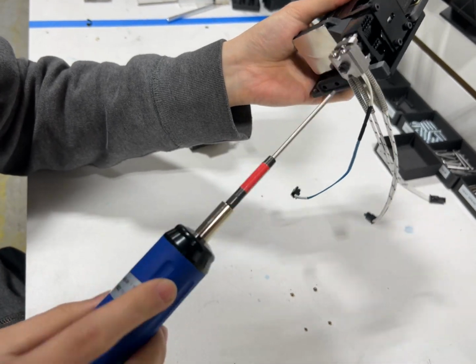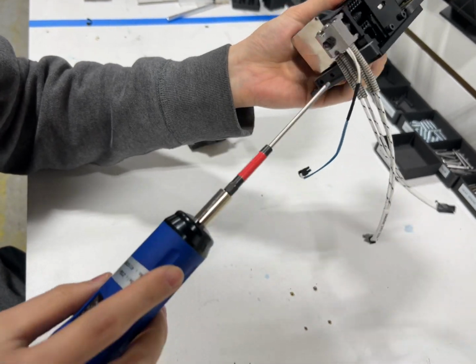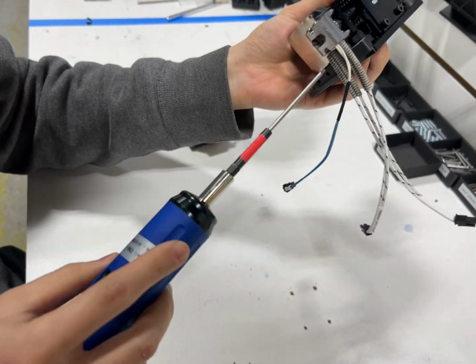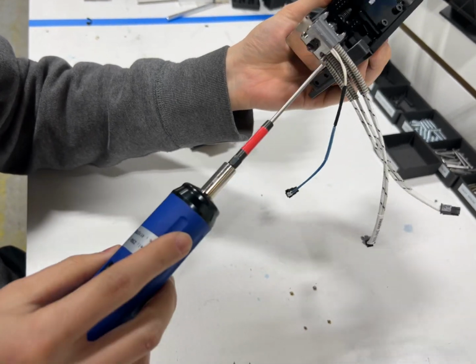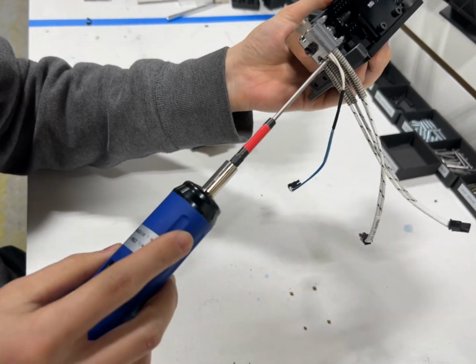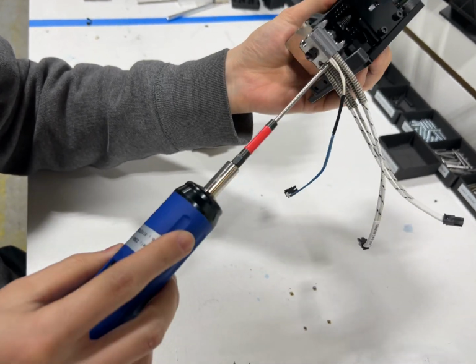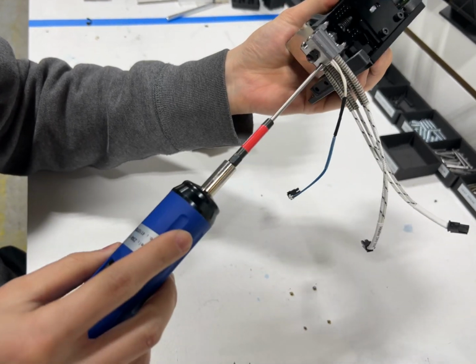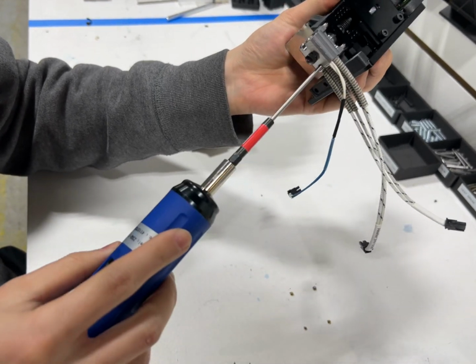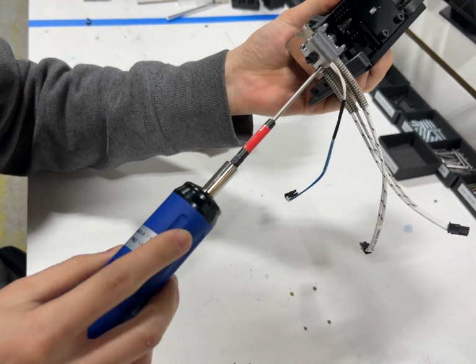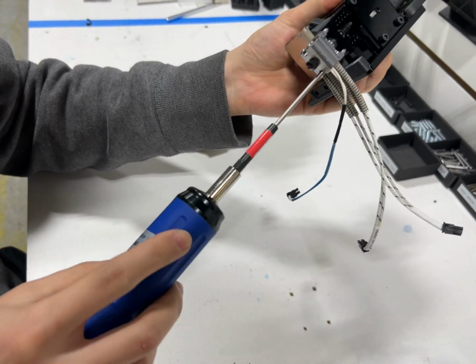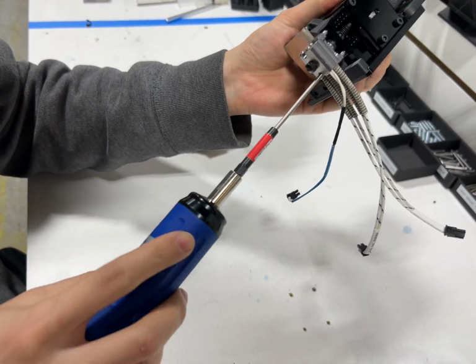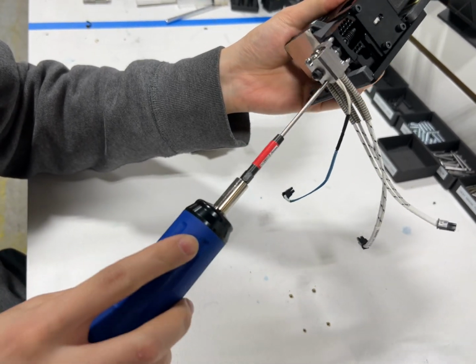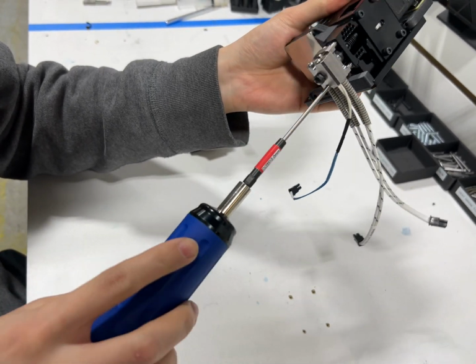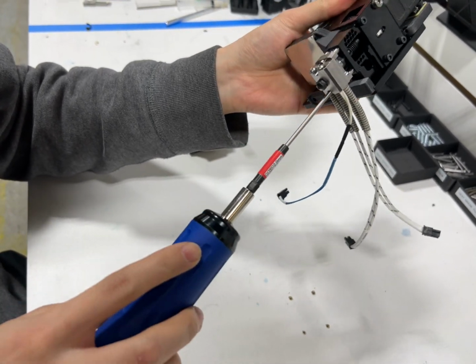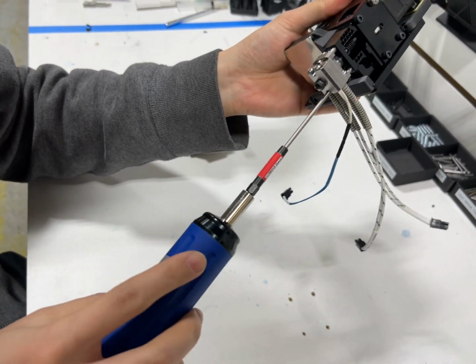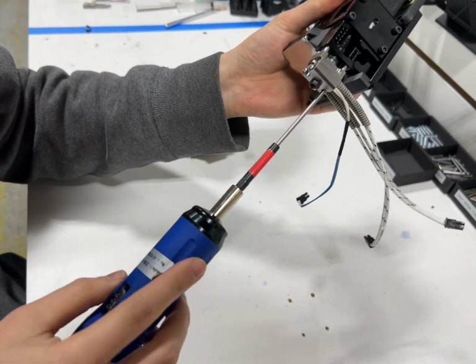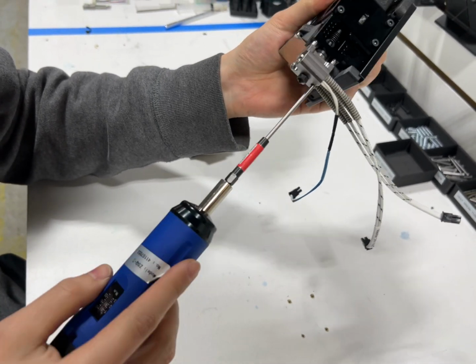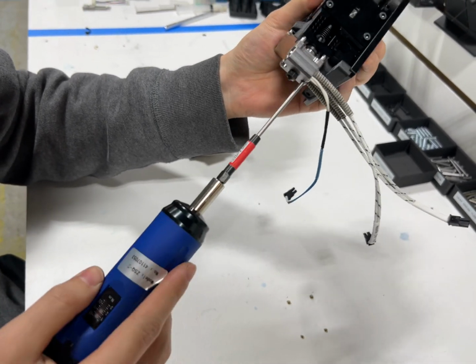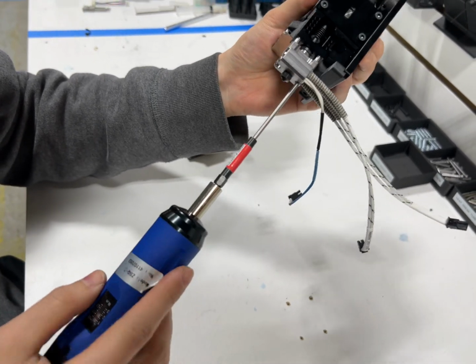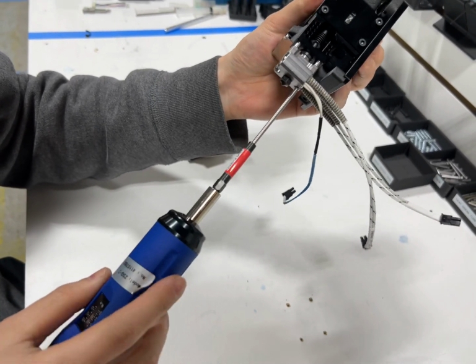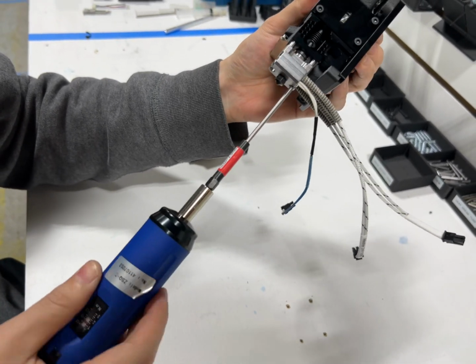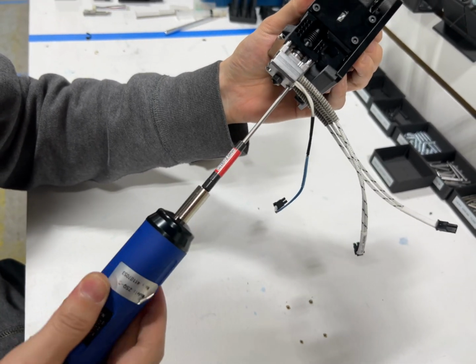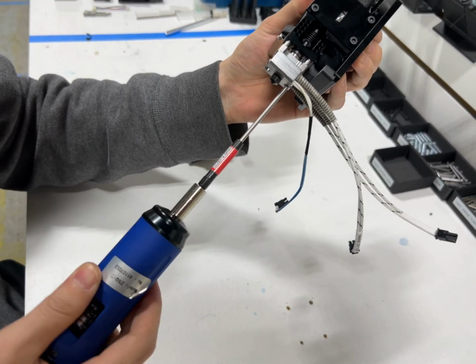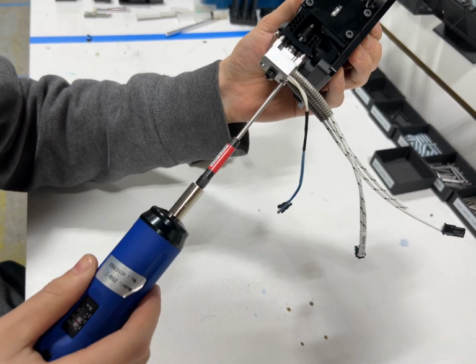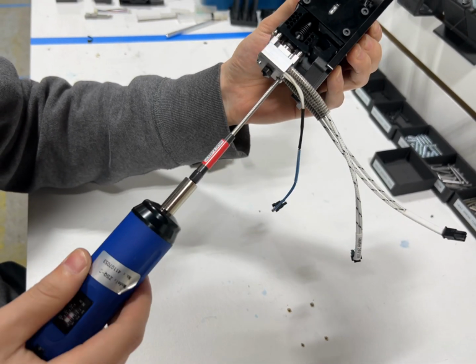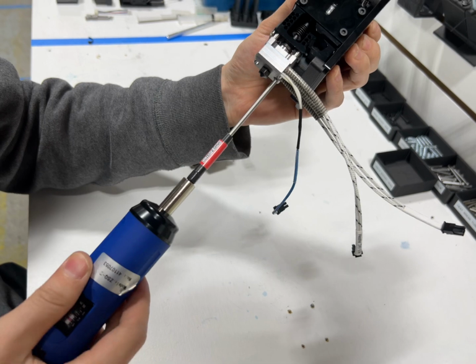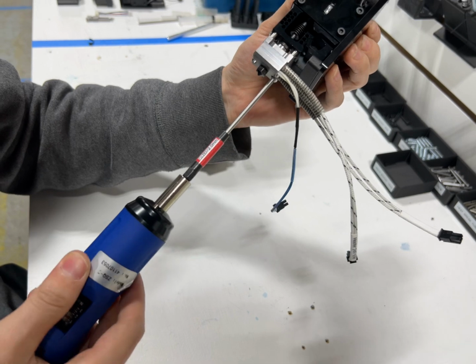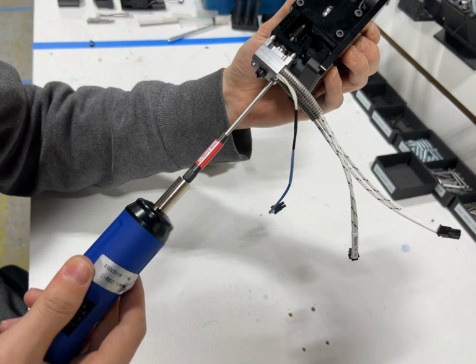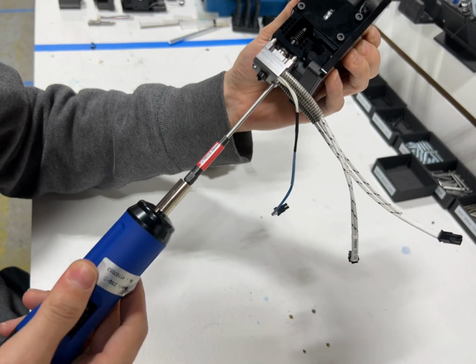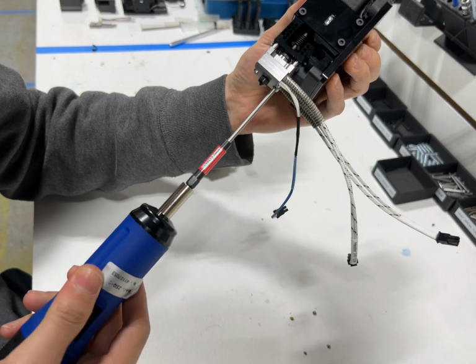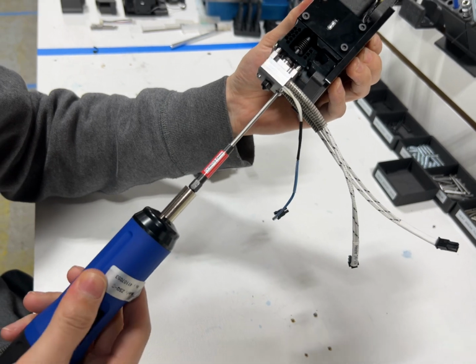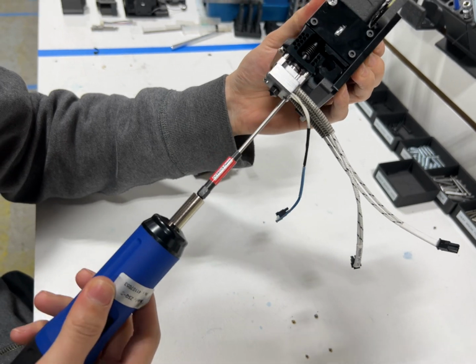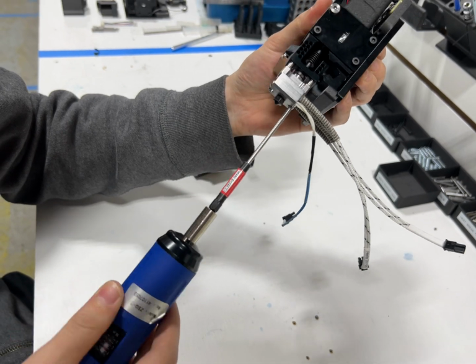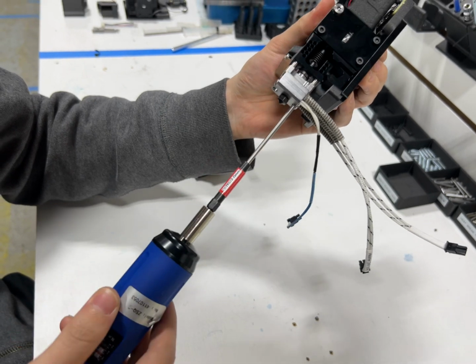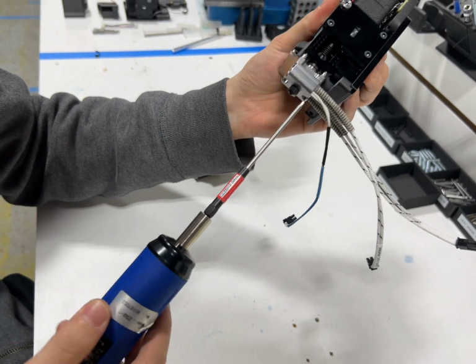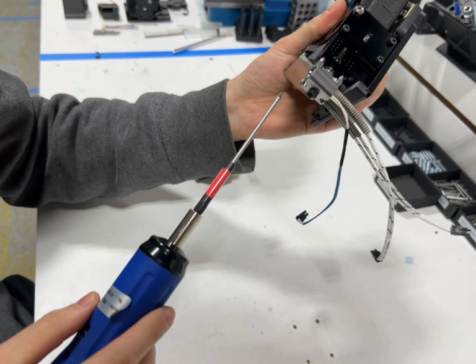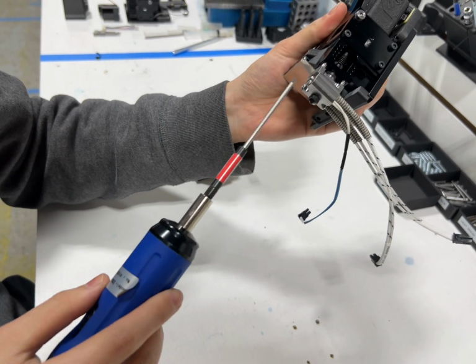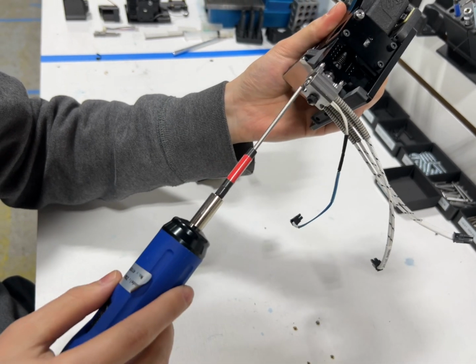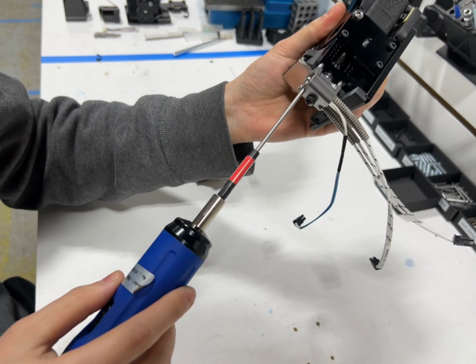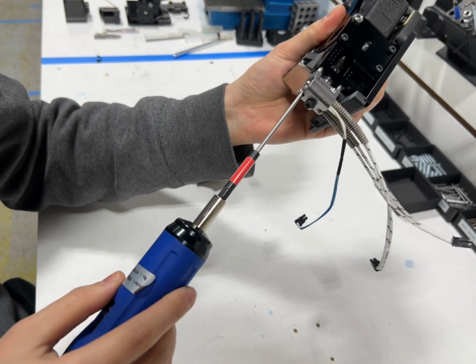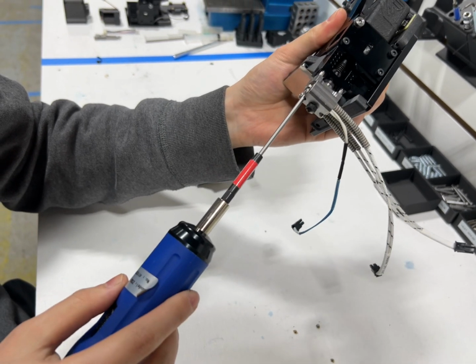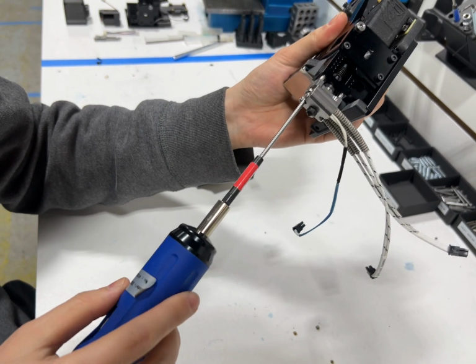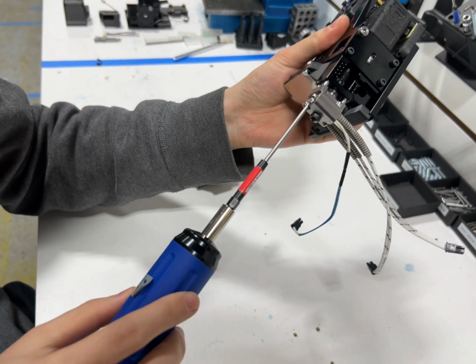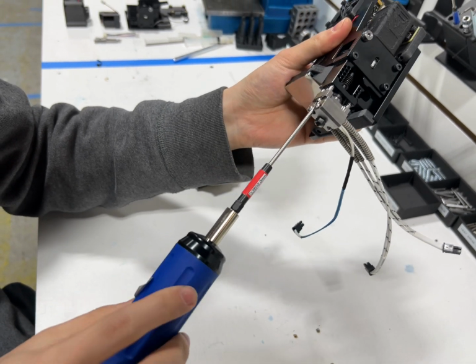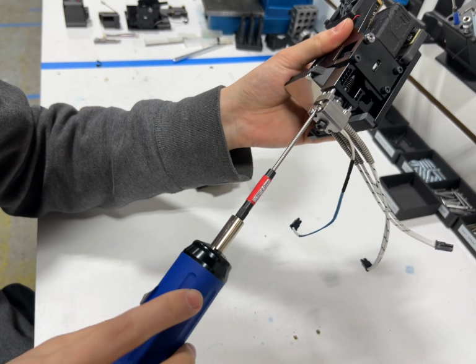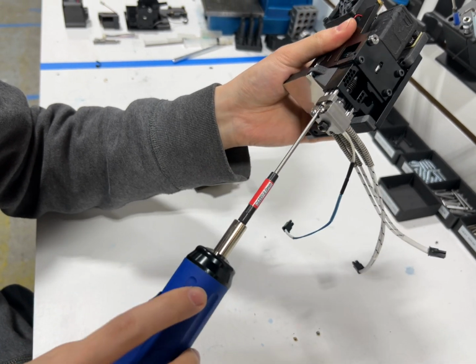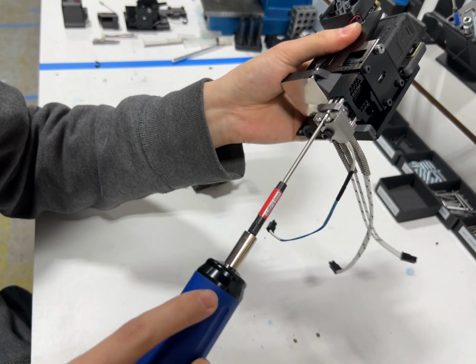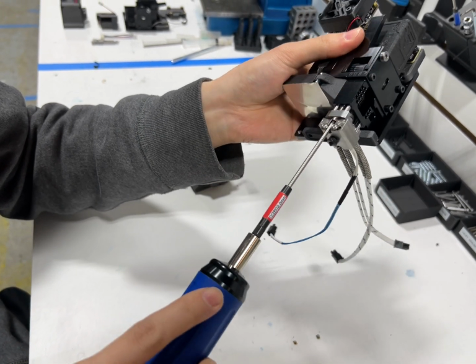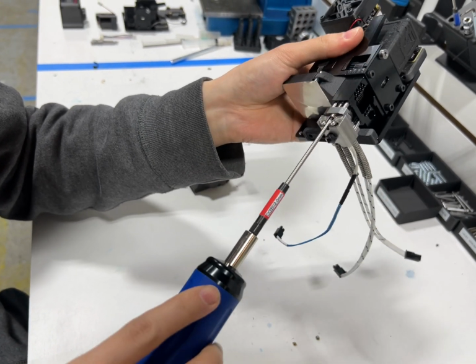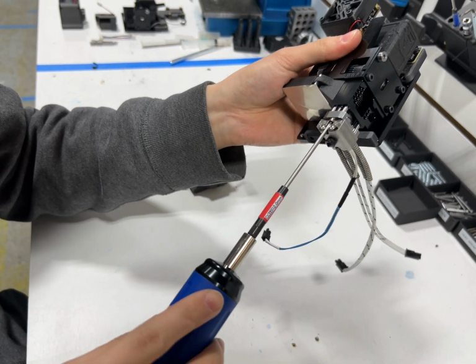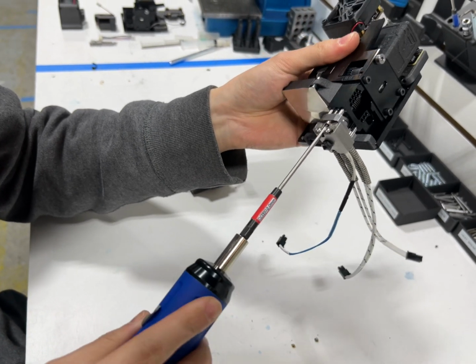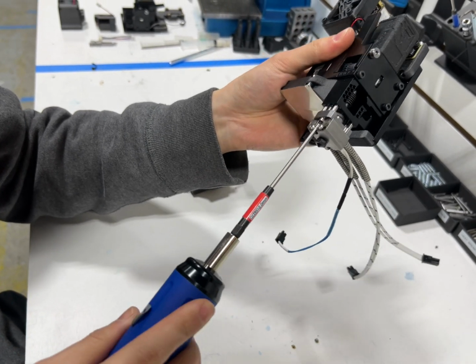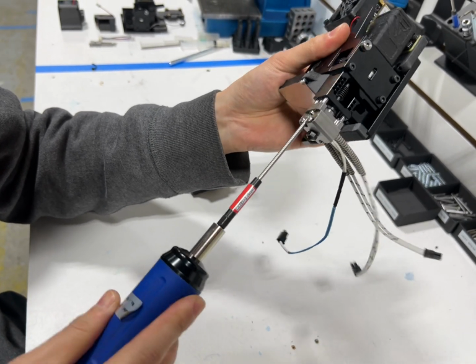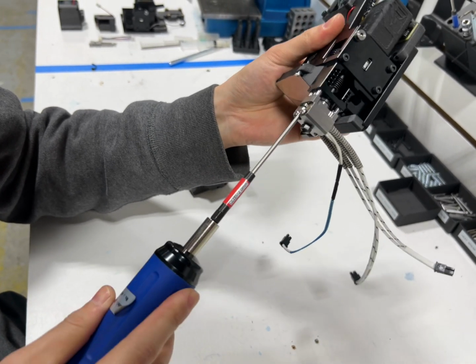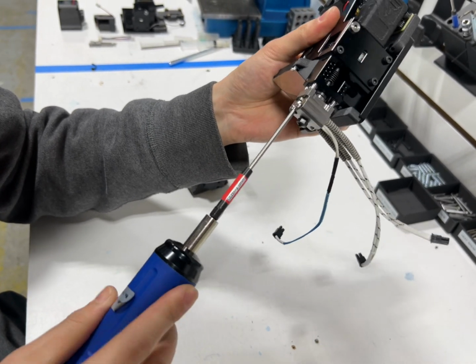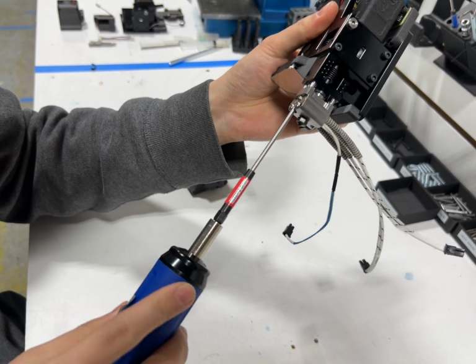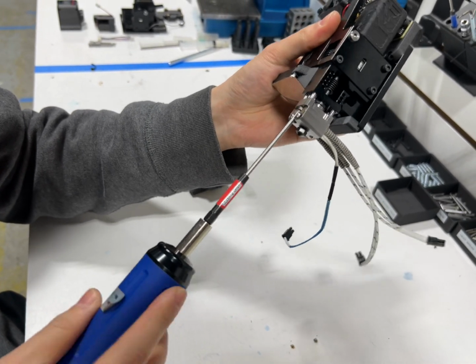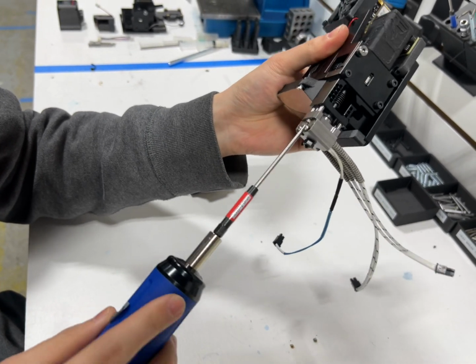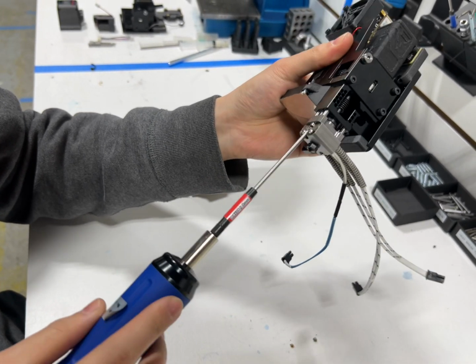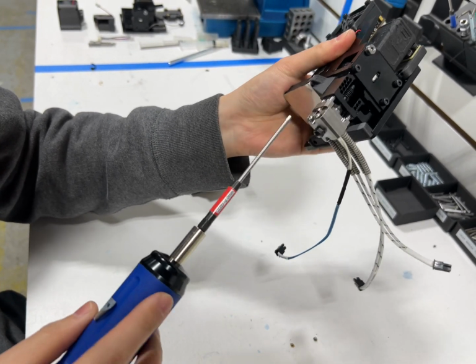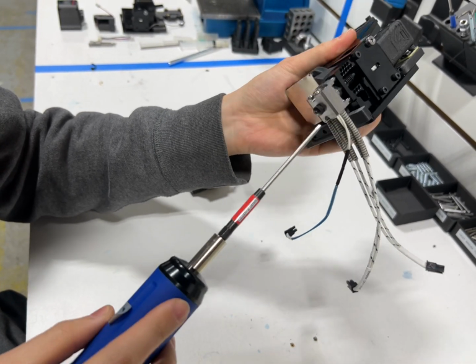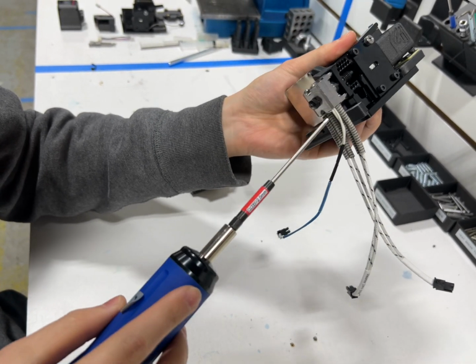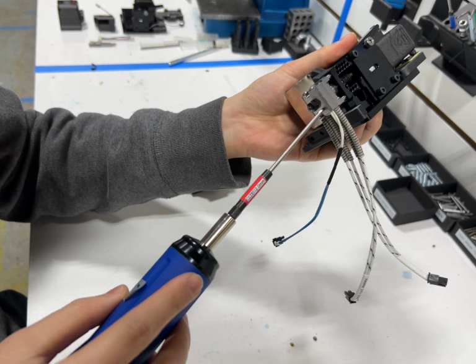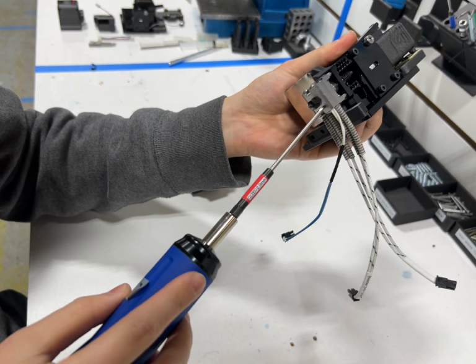I'm not doing one screw fully tight — I'm going back and forth to get even pressure.